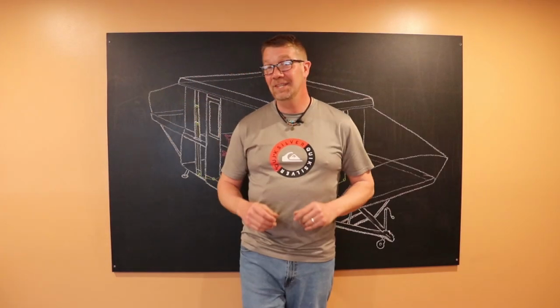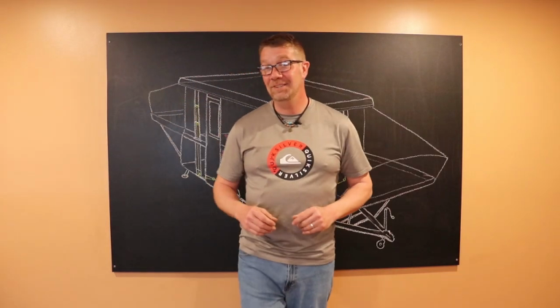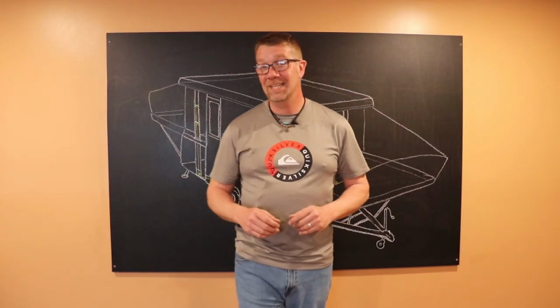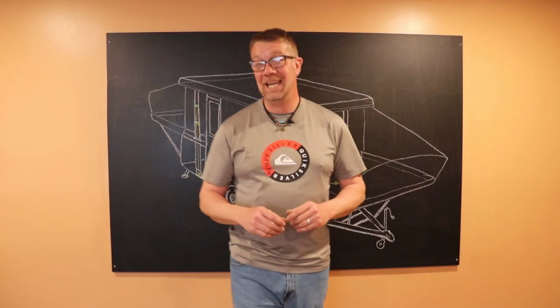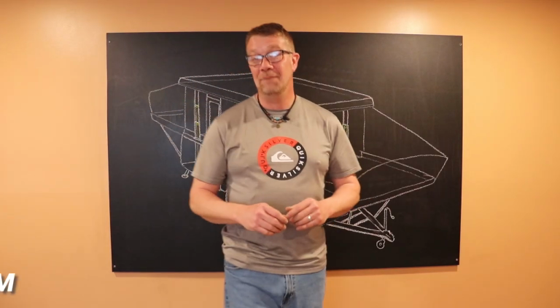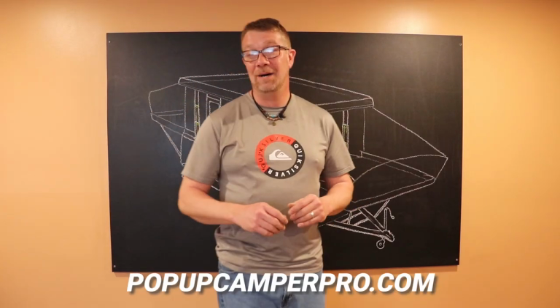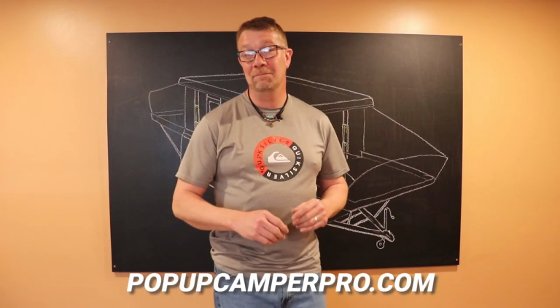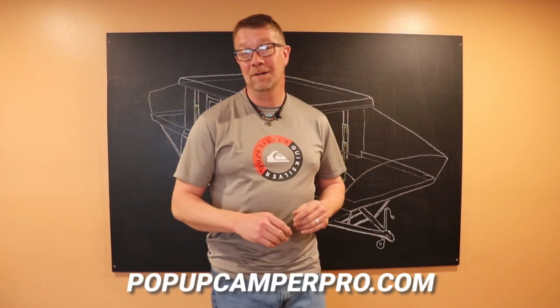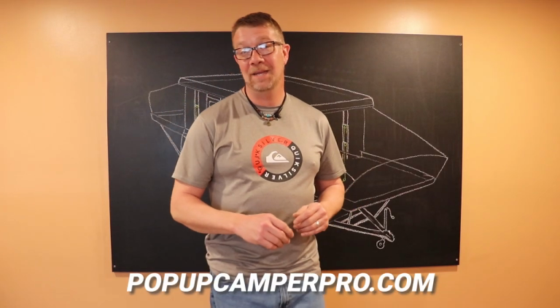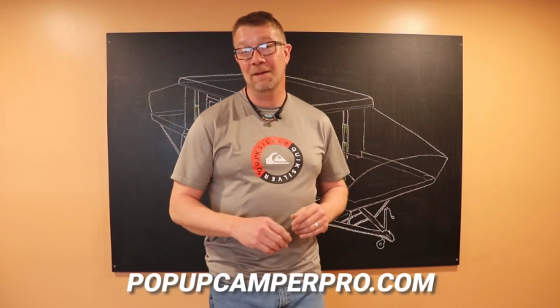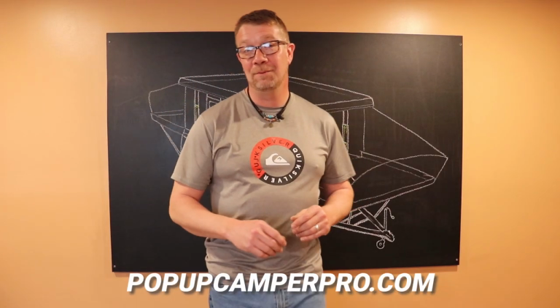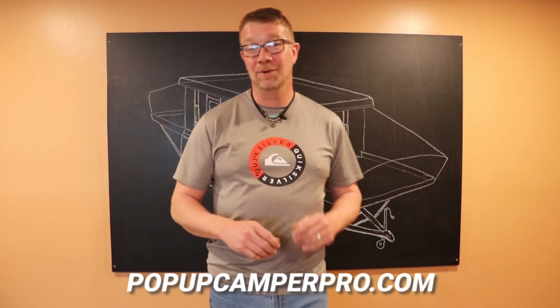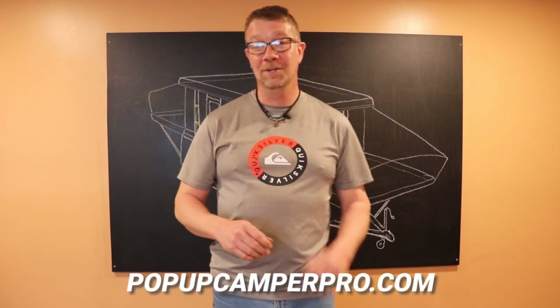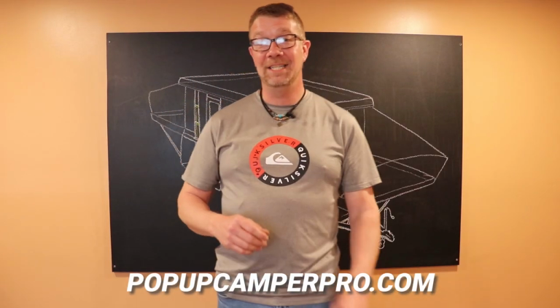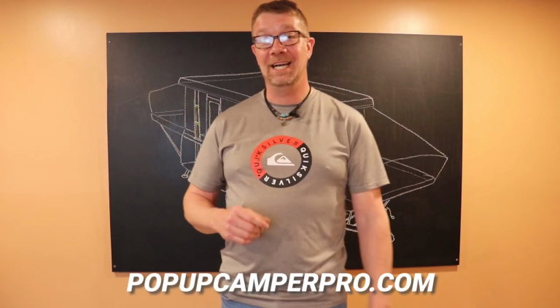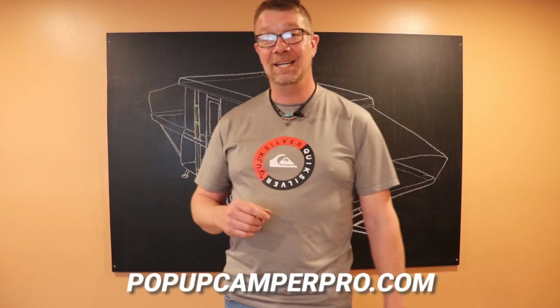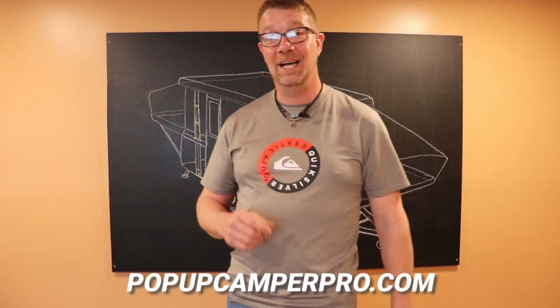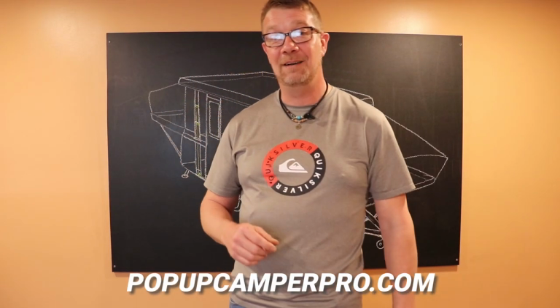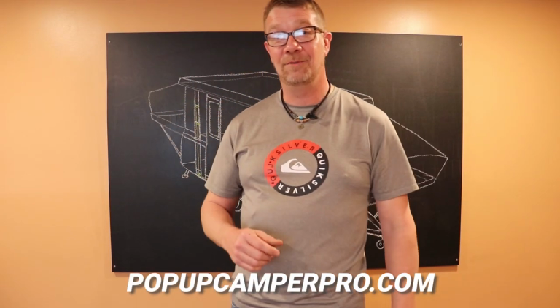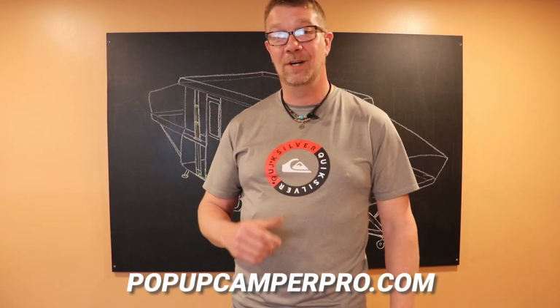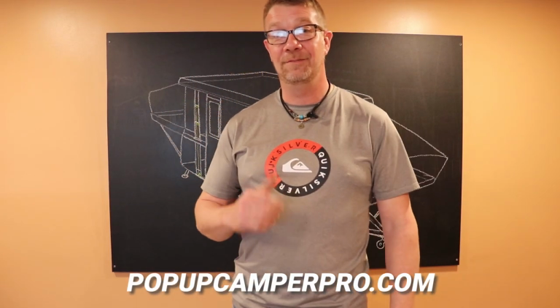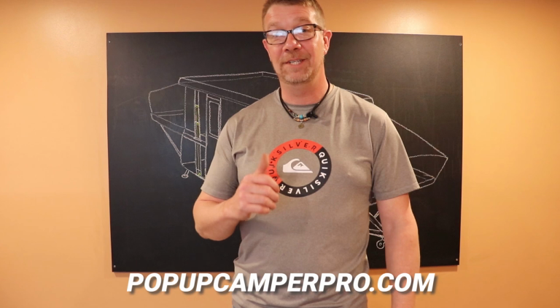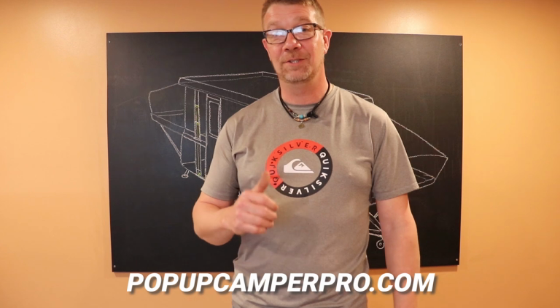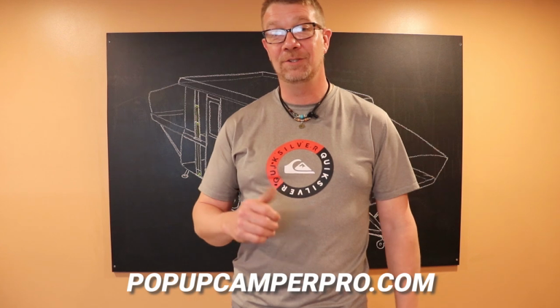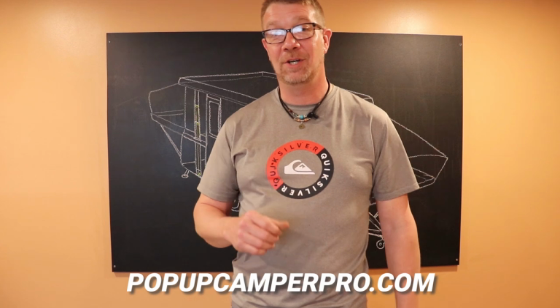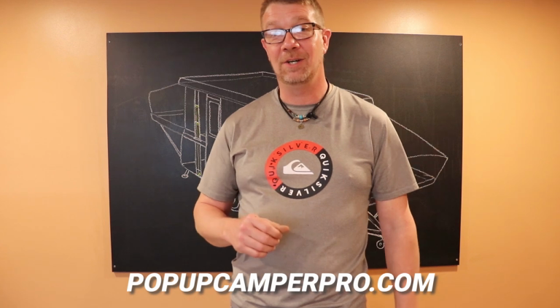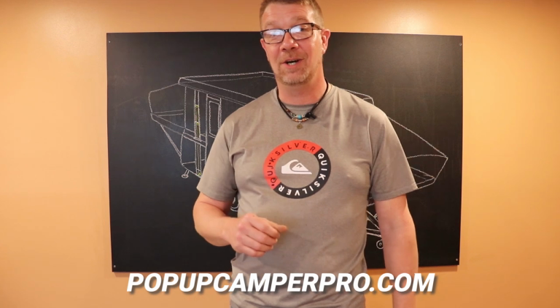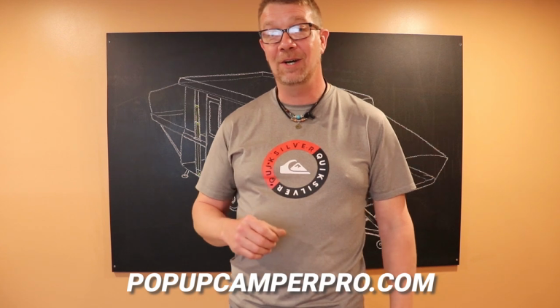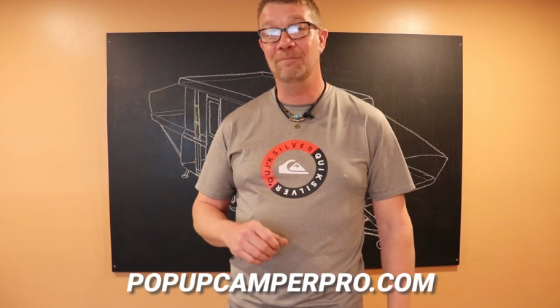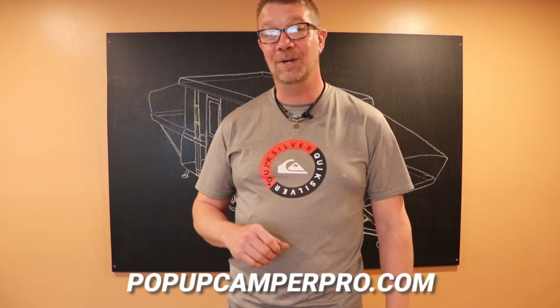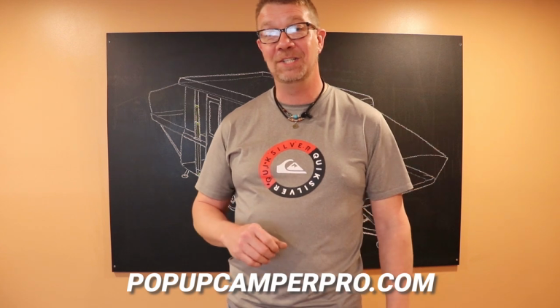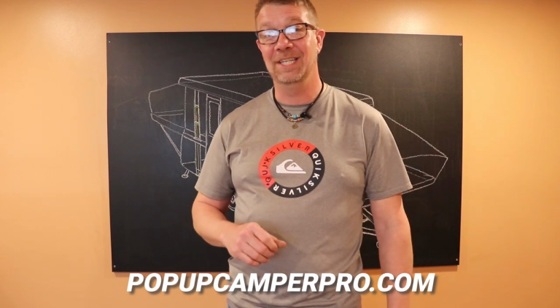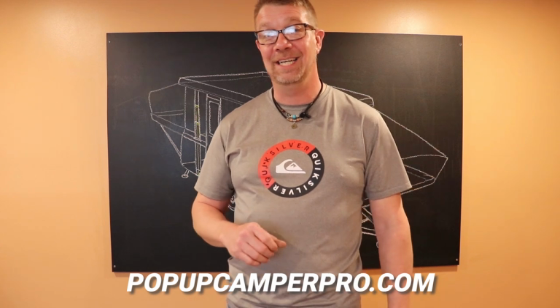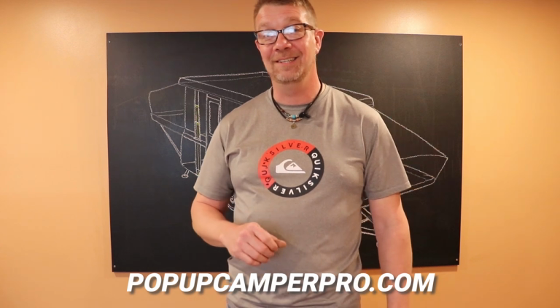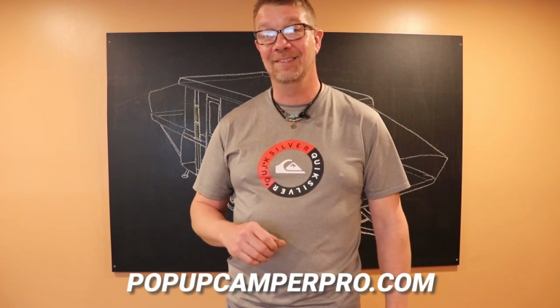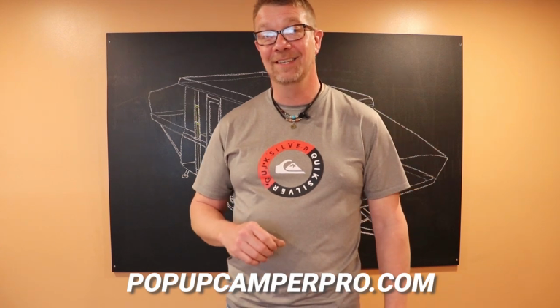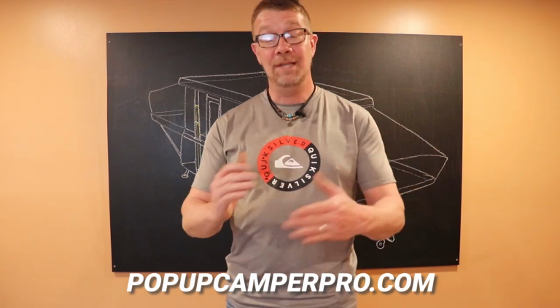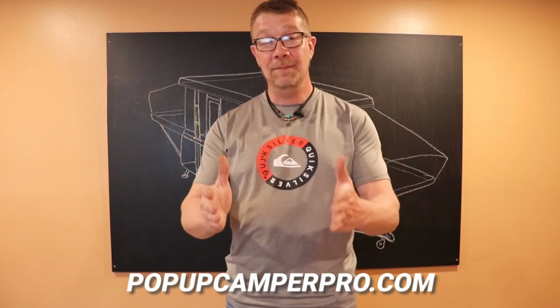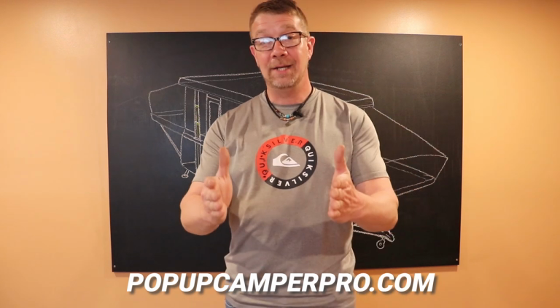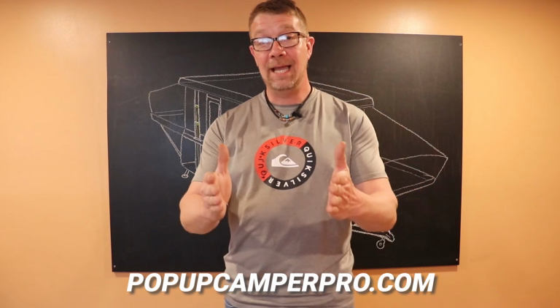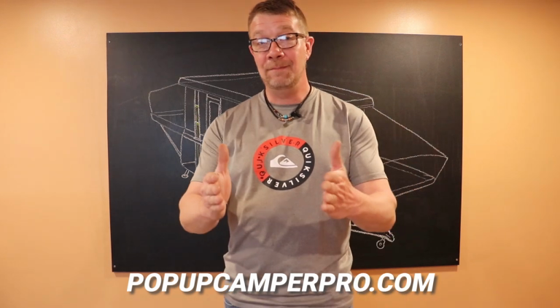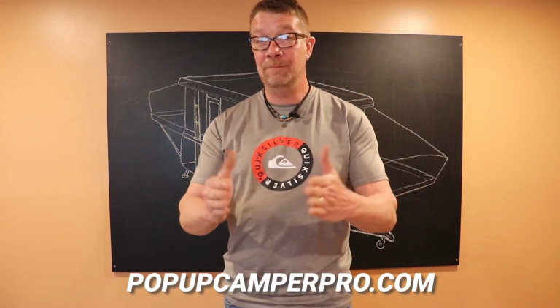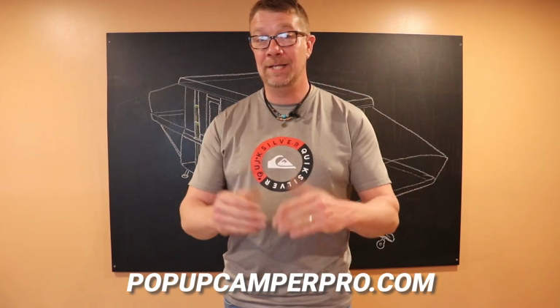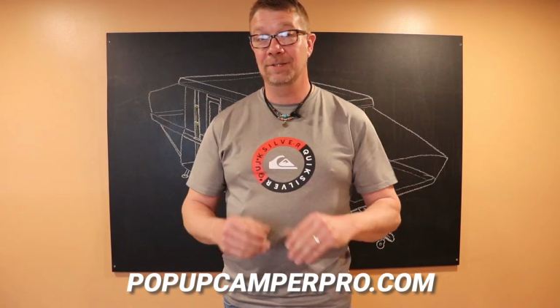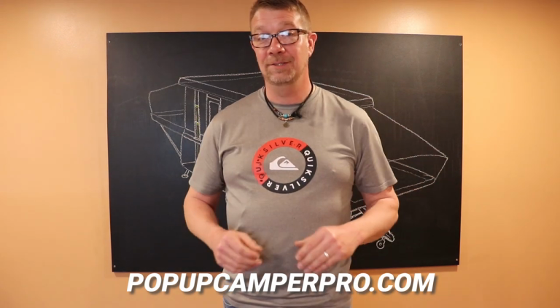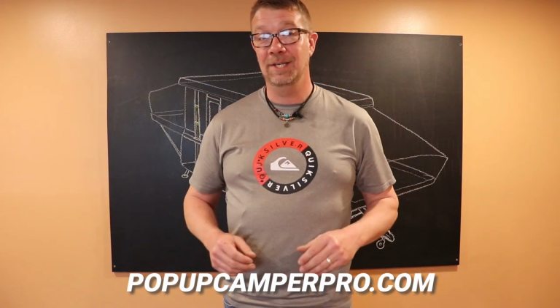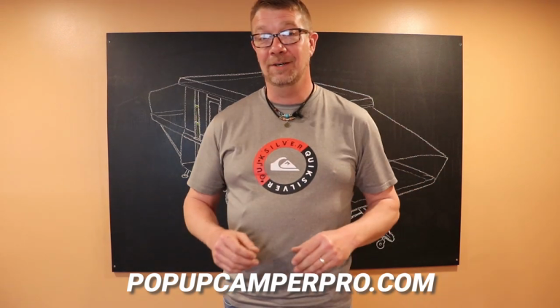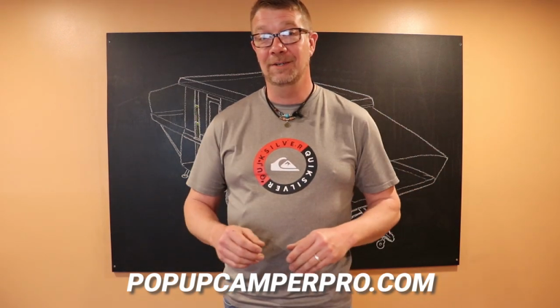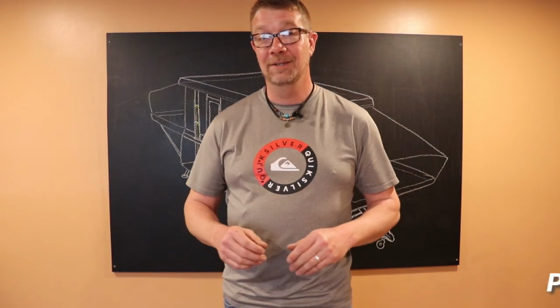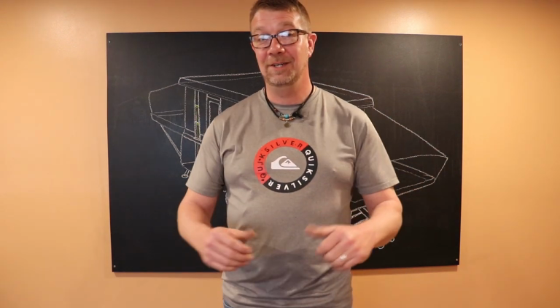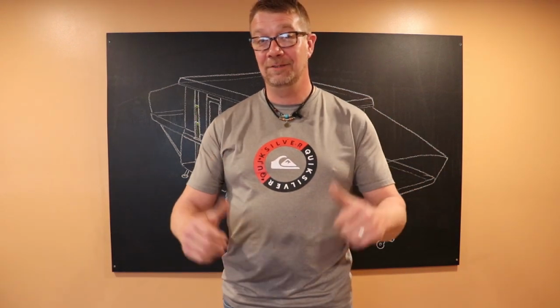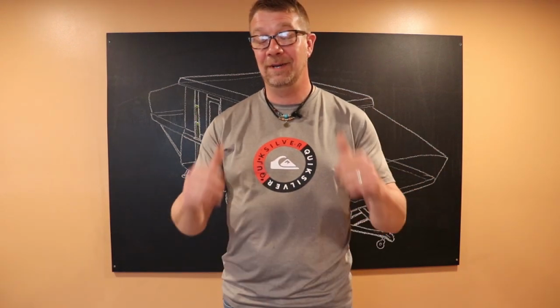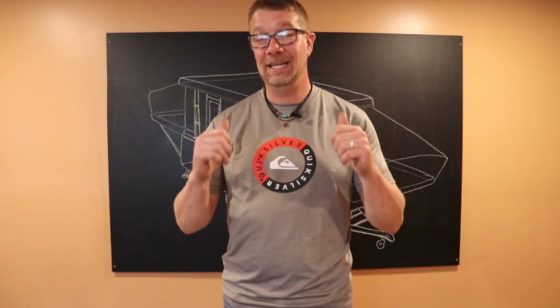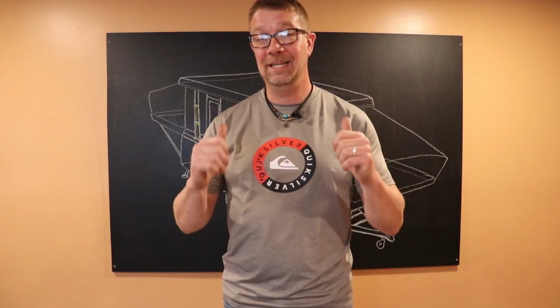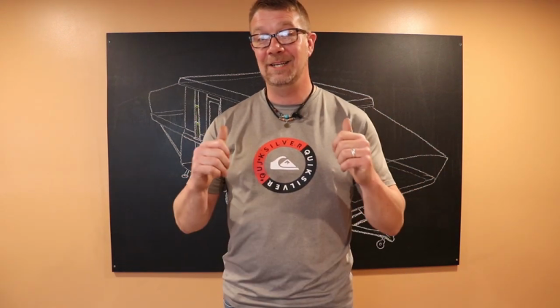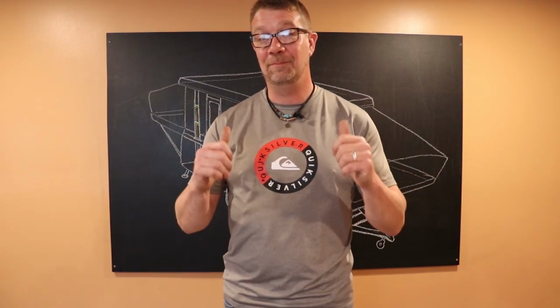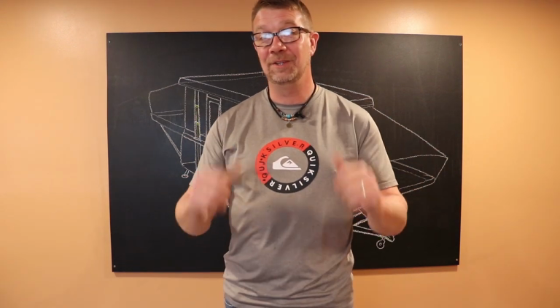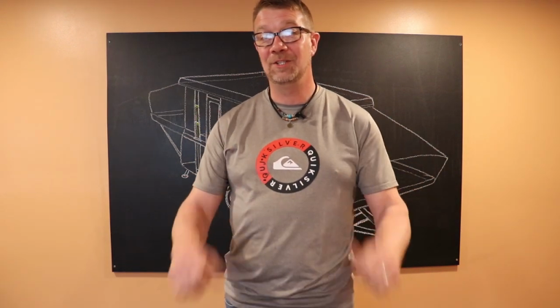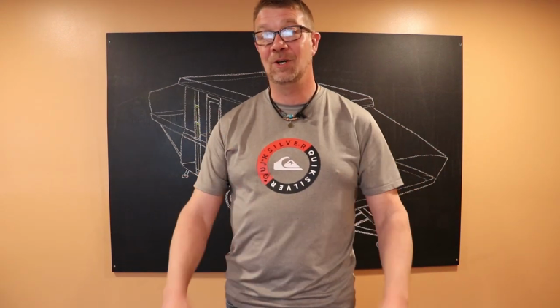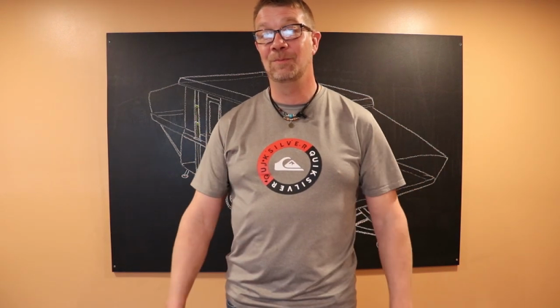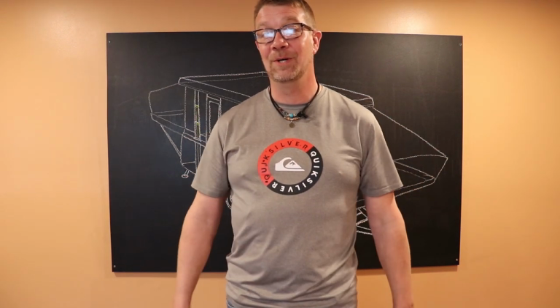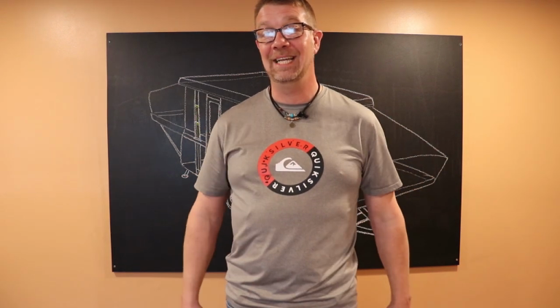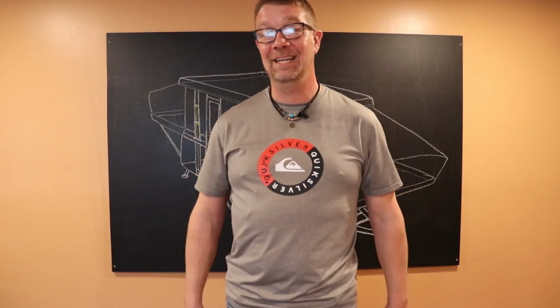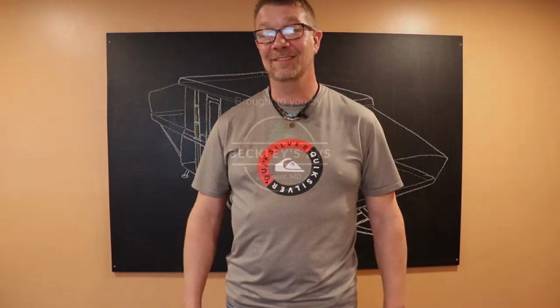Please check out popupcamperpro.com for our official chalk art merchandise. Send me your campsite pictures too — yours might end up on the chalkboard next.